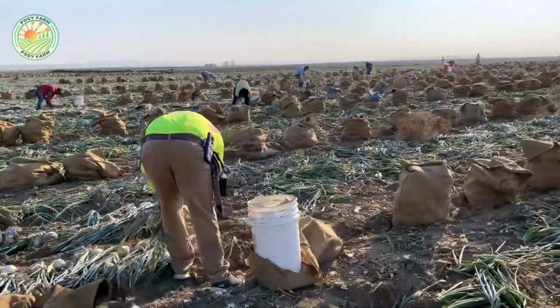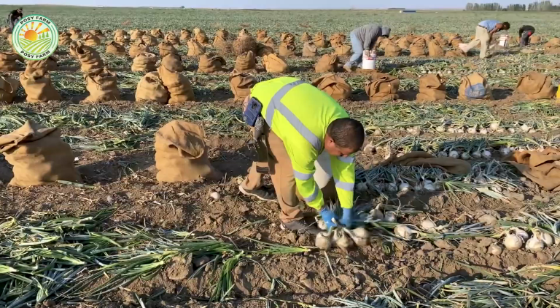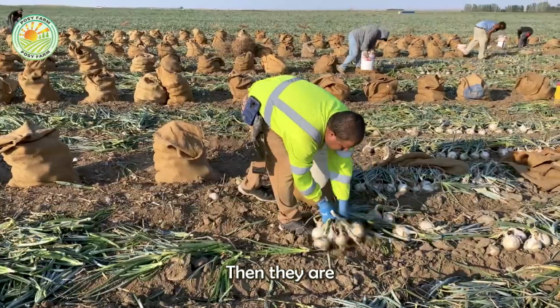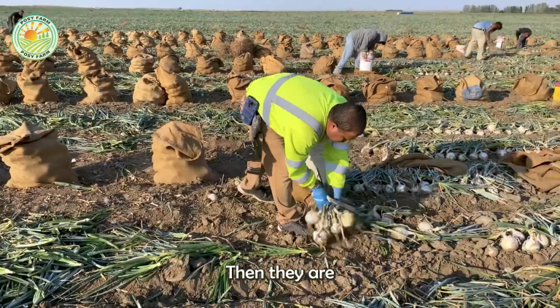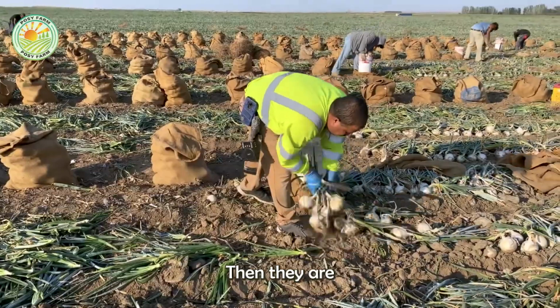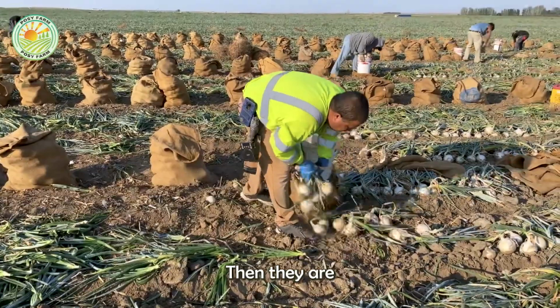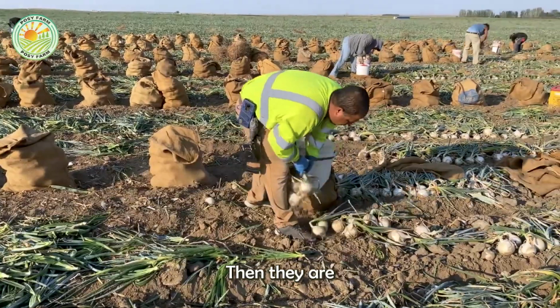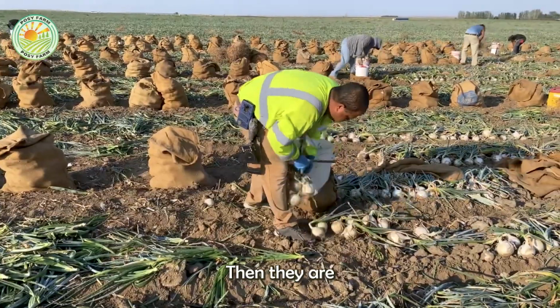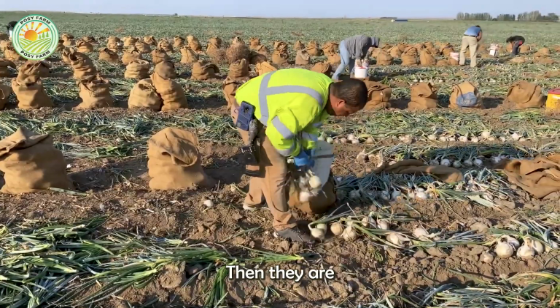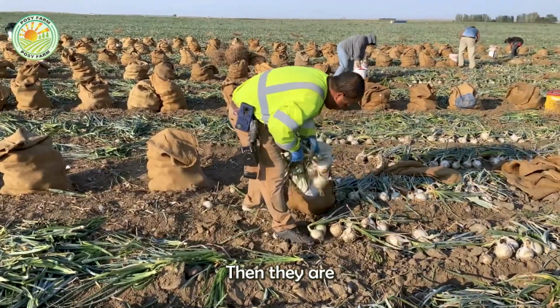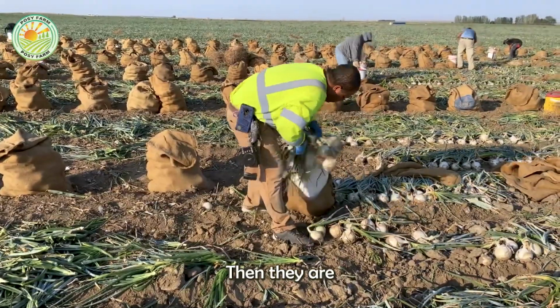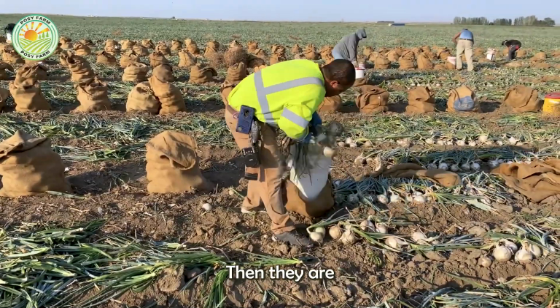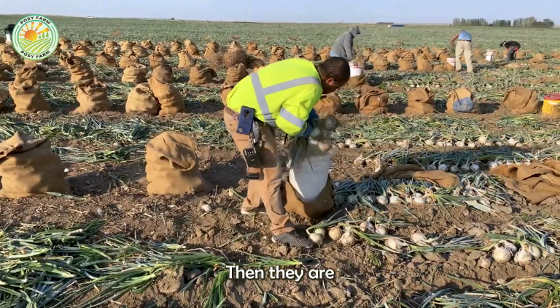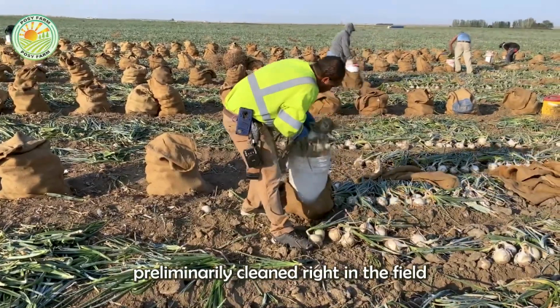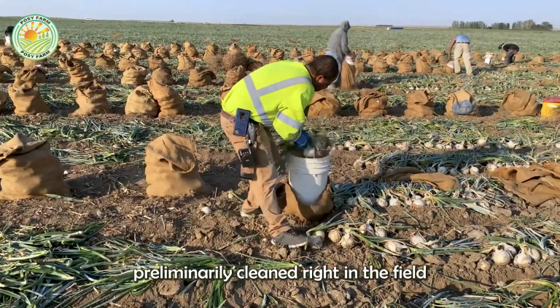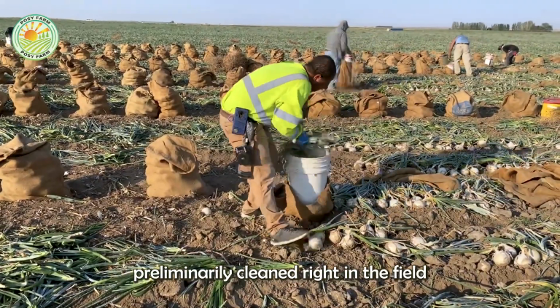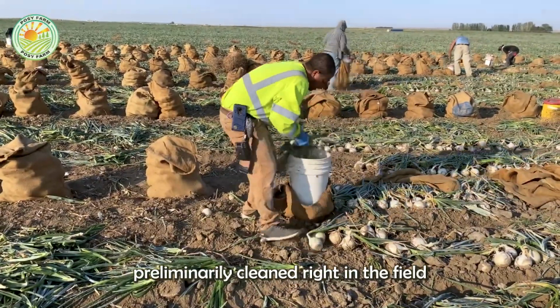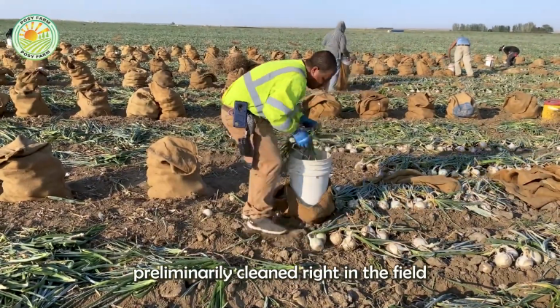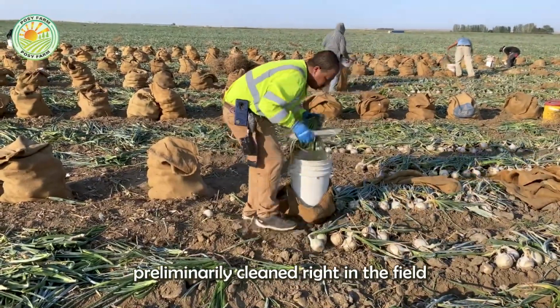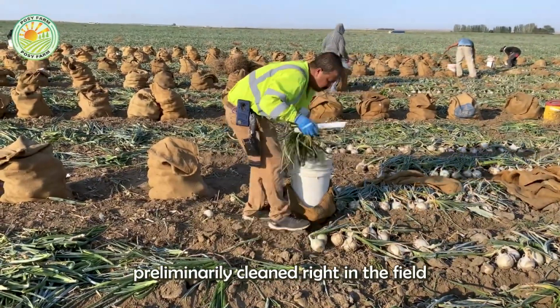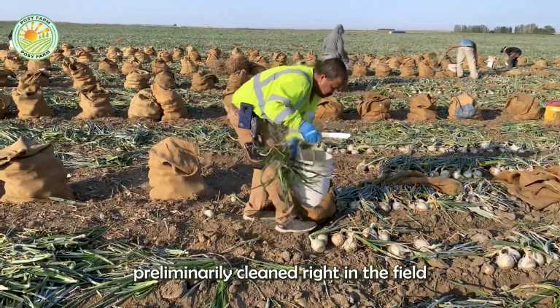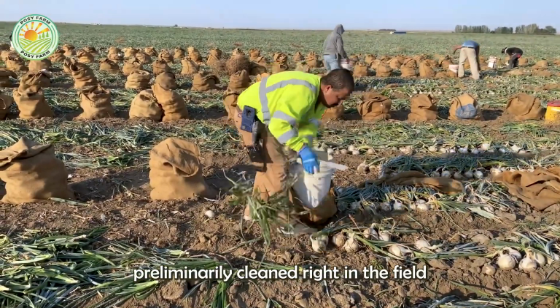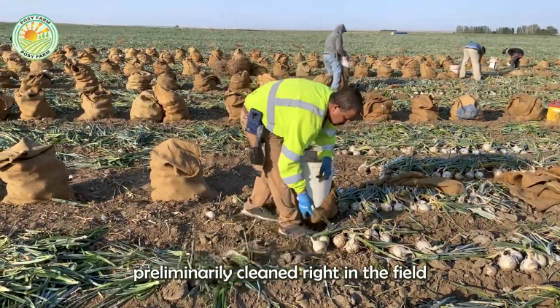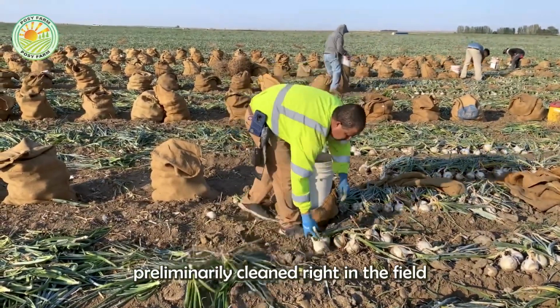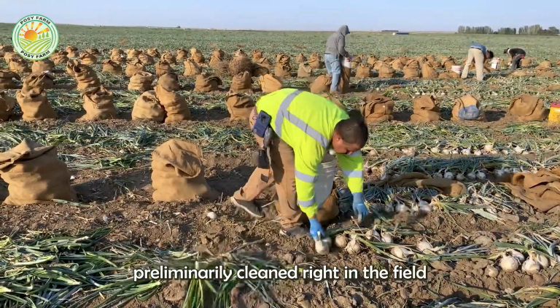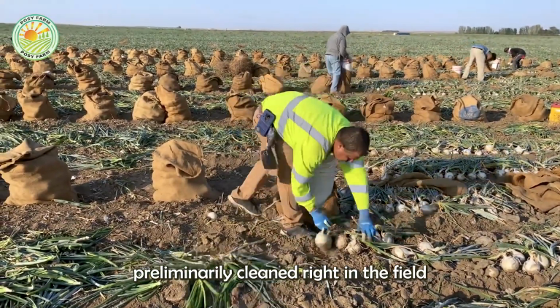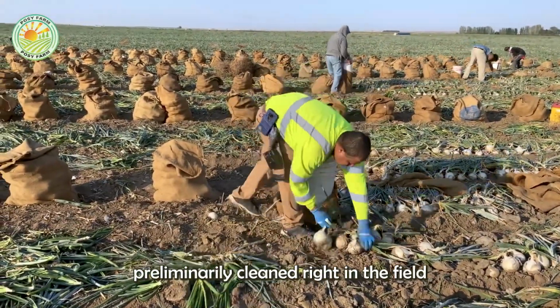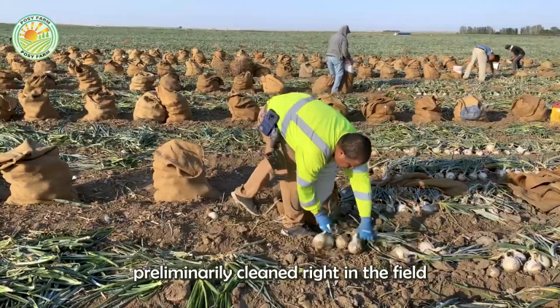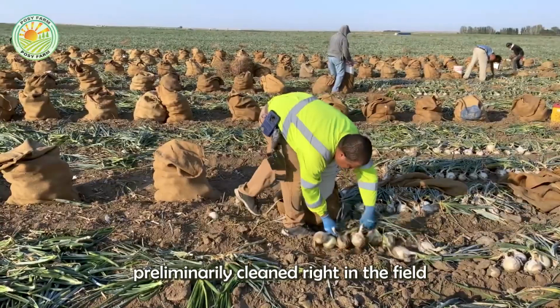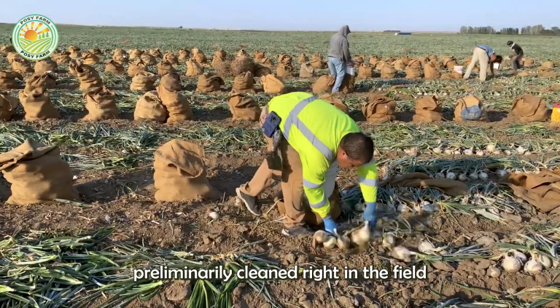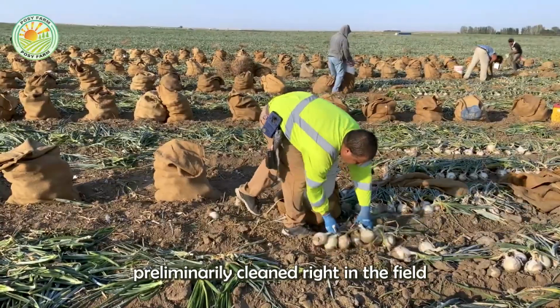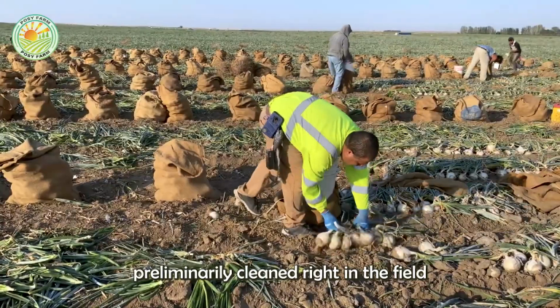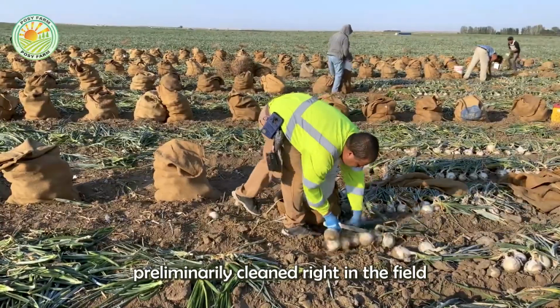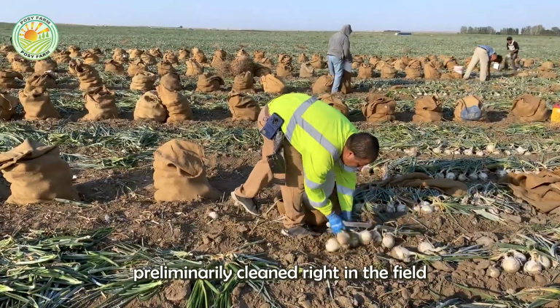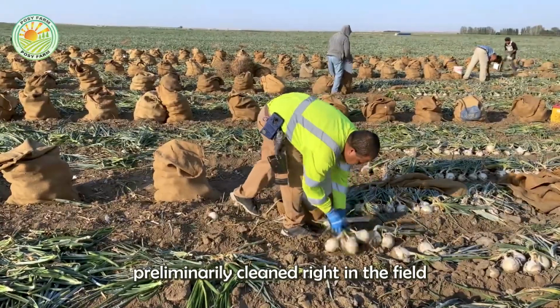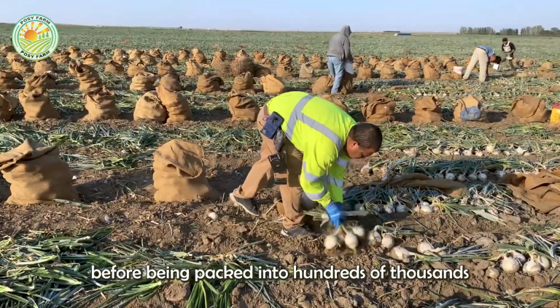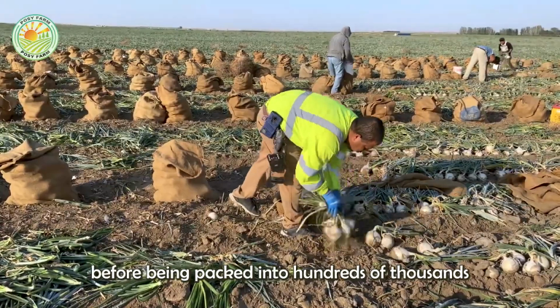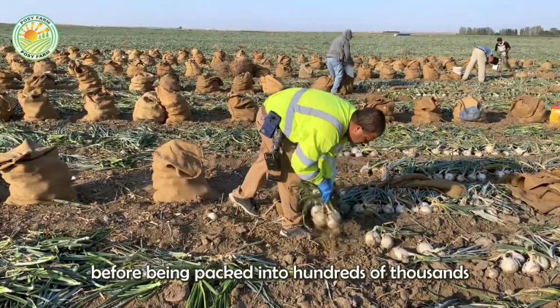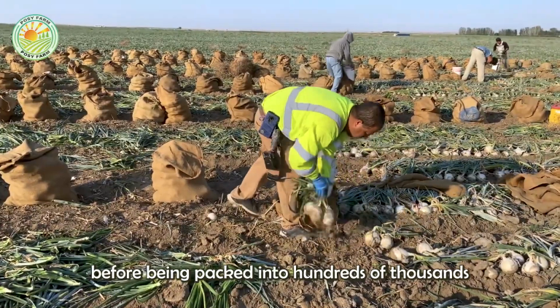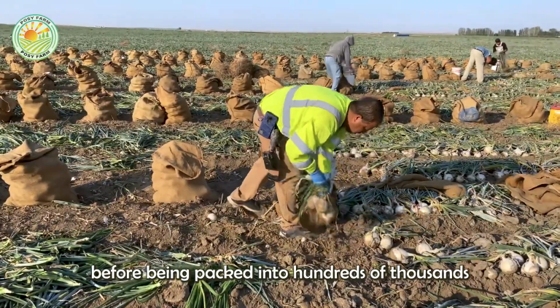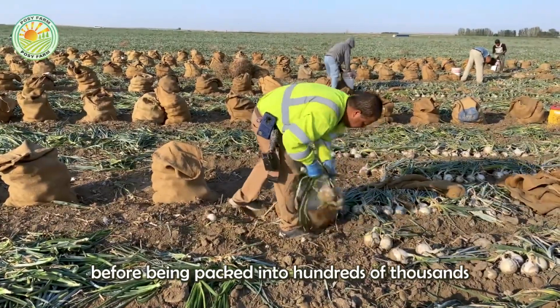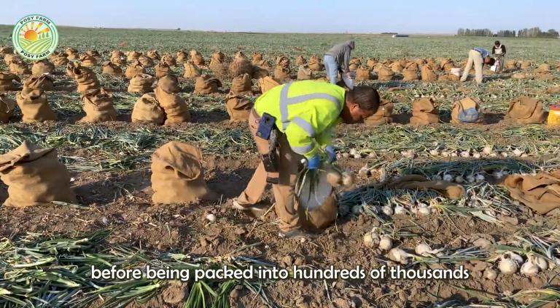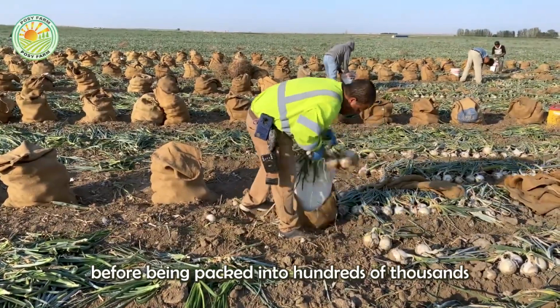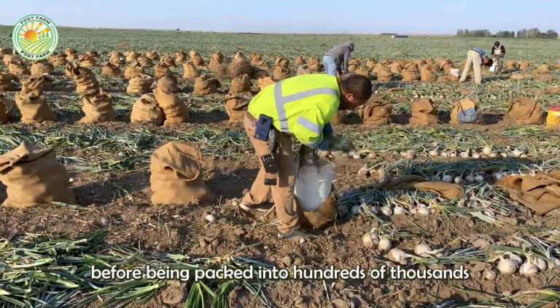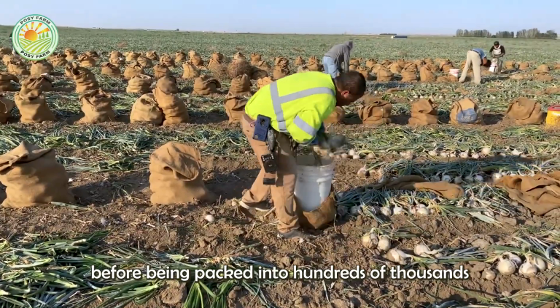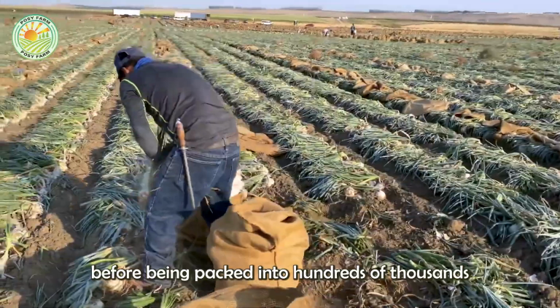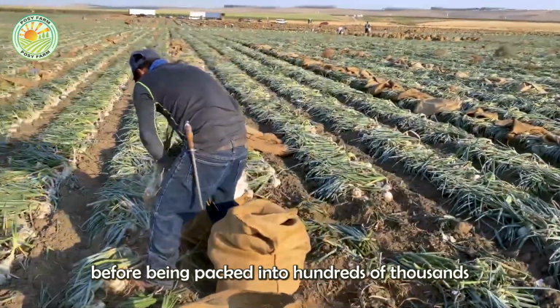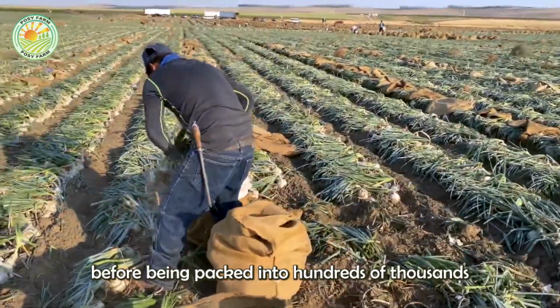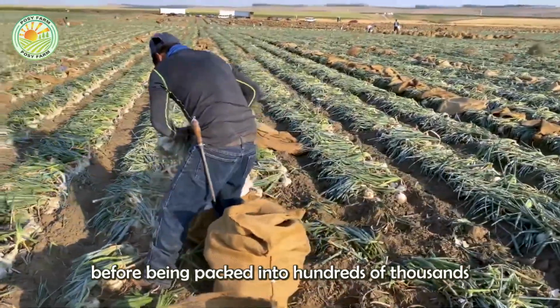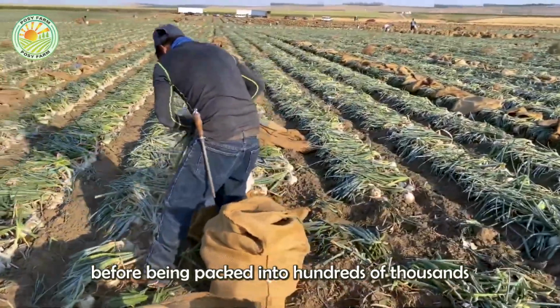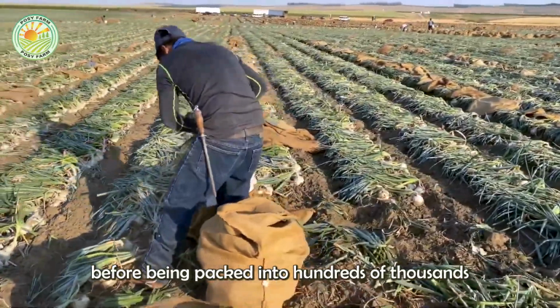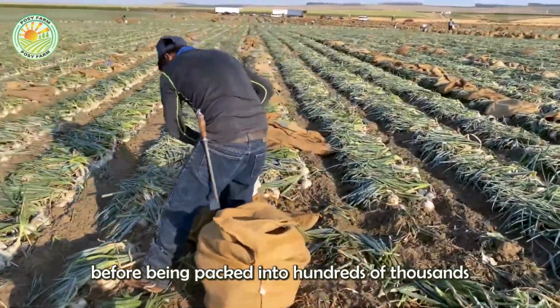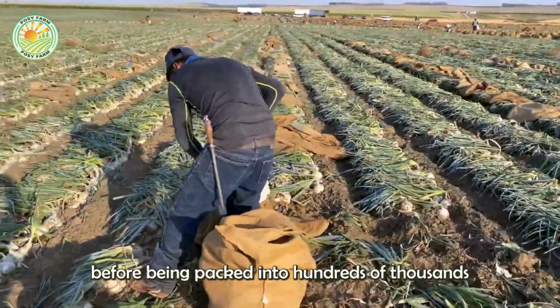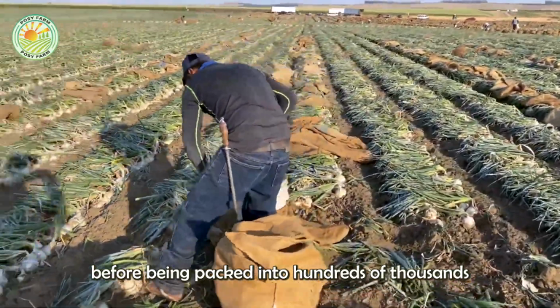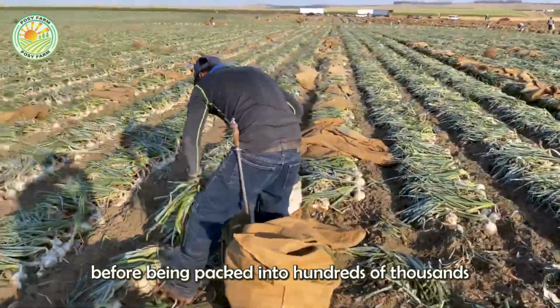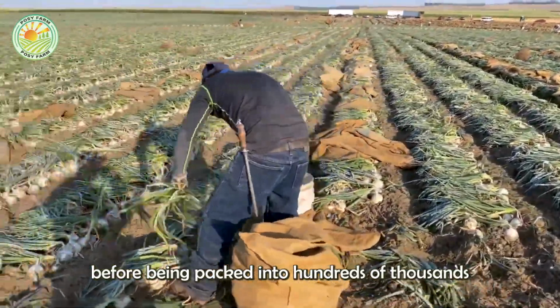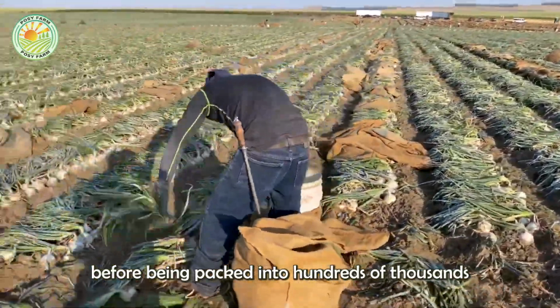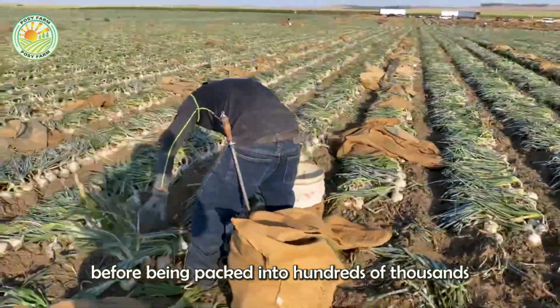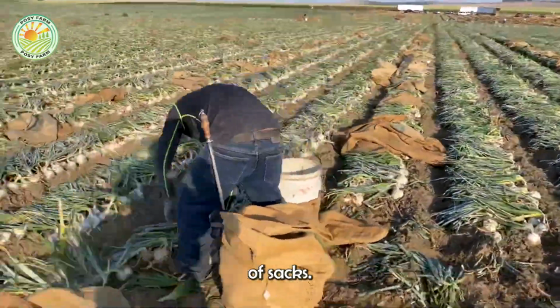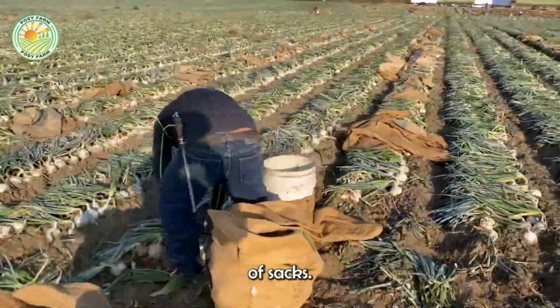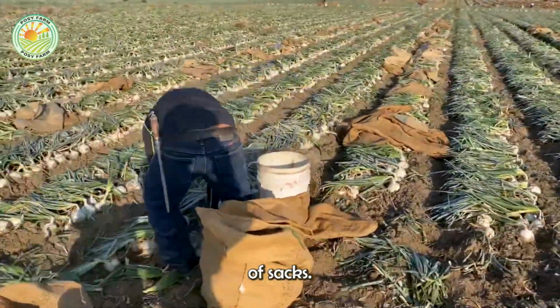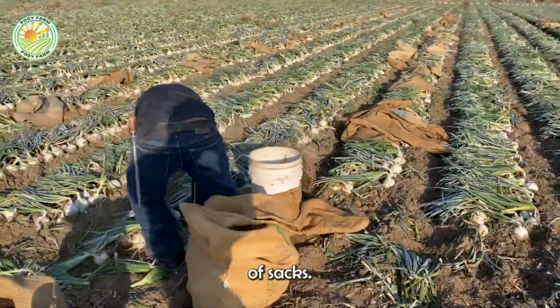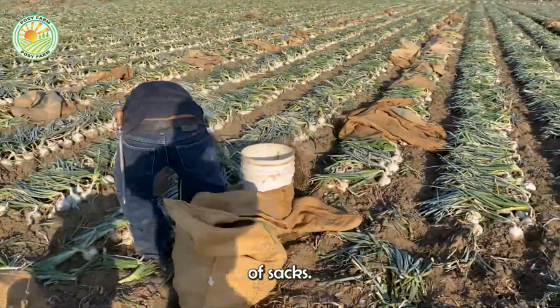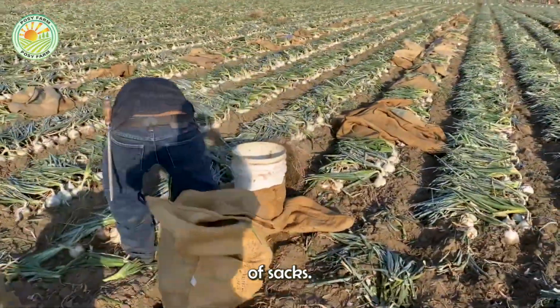Then they are preliminarily cleaned right in the field before being packed into hundreds of thousands of sacks.